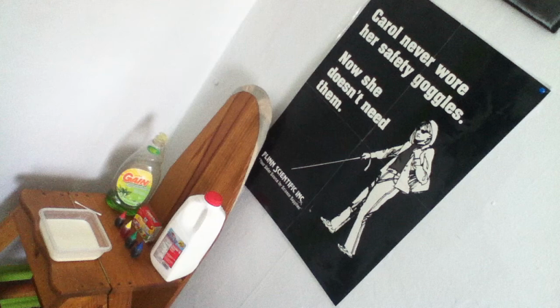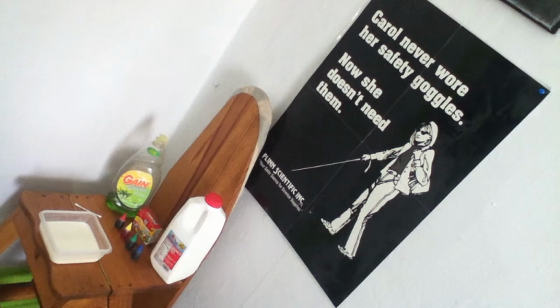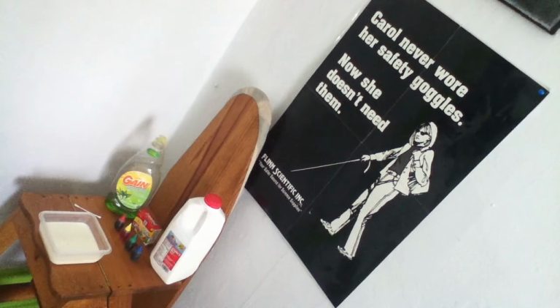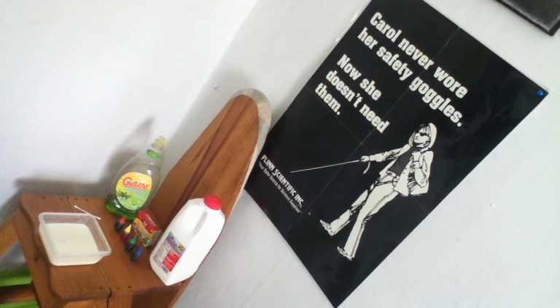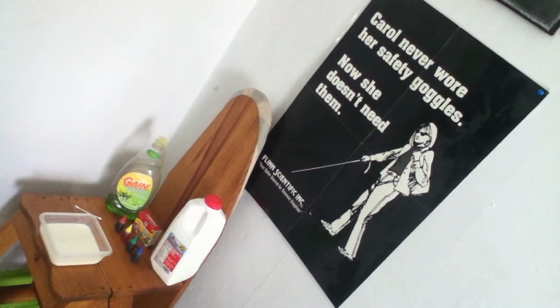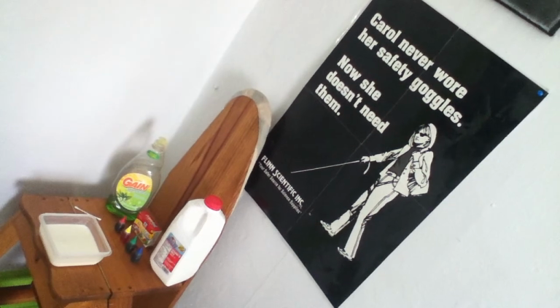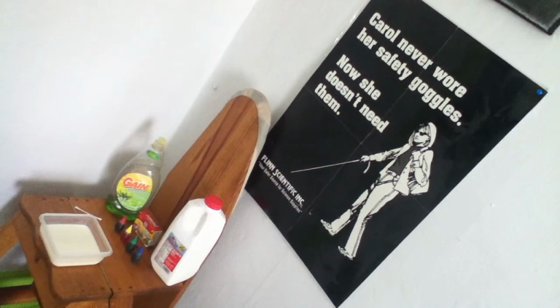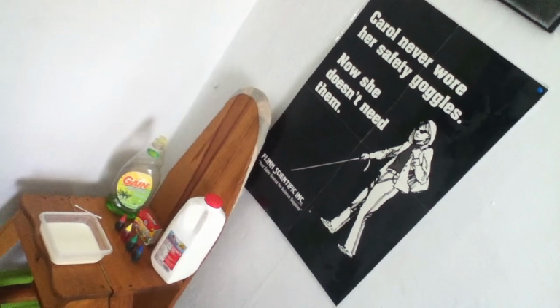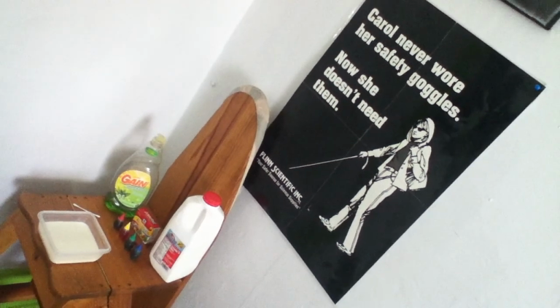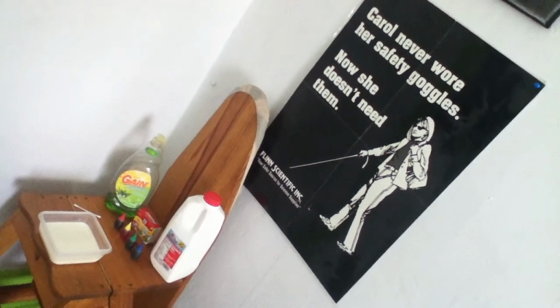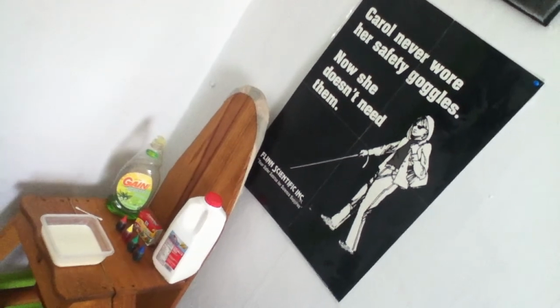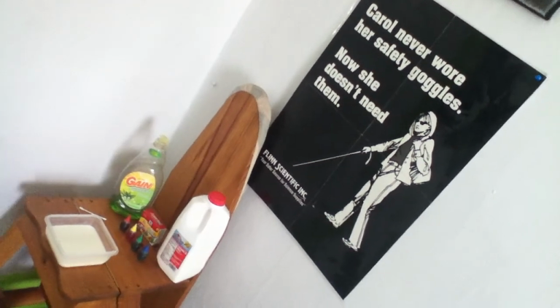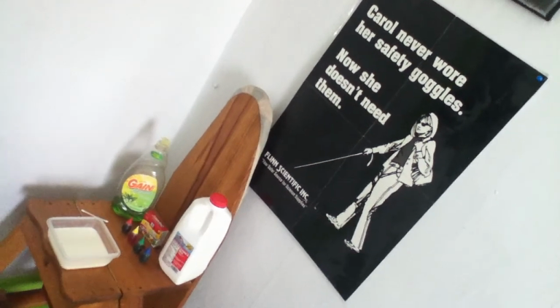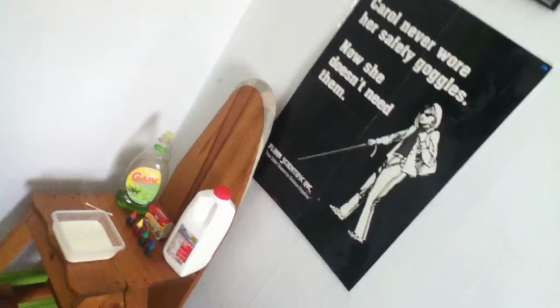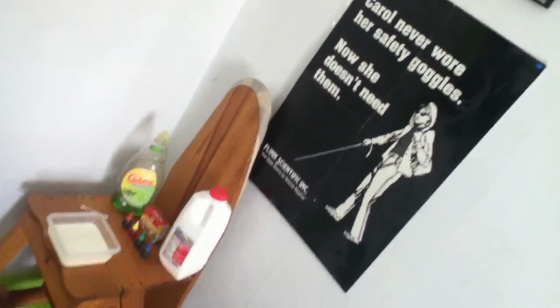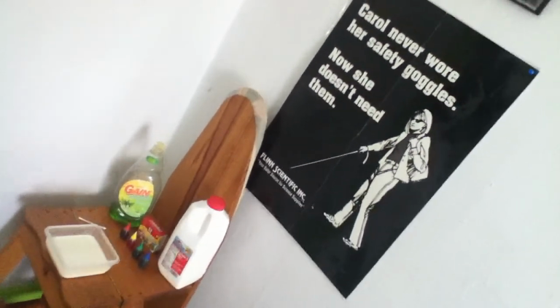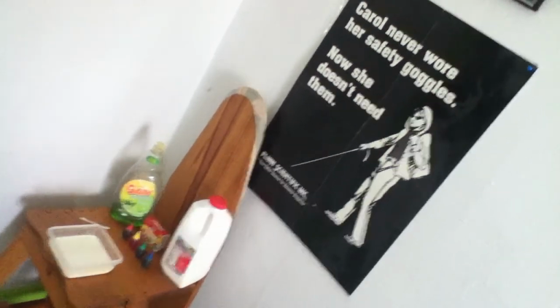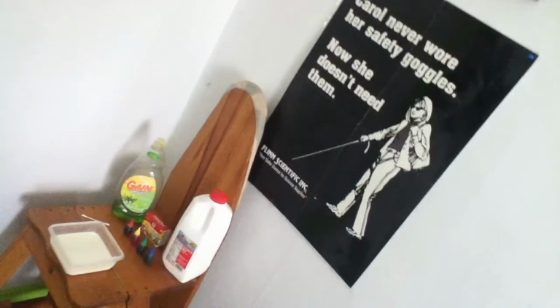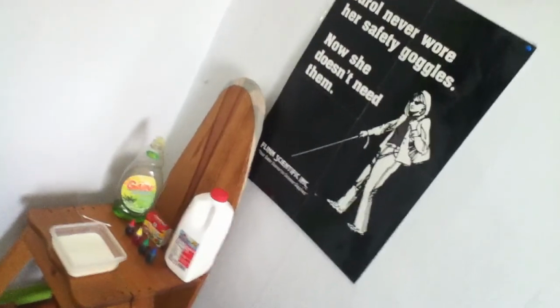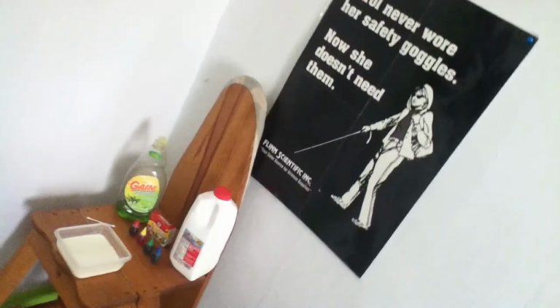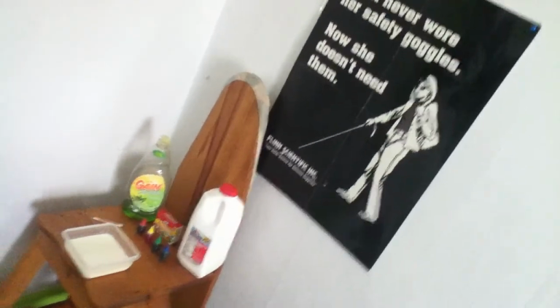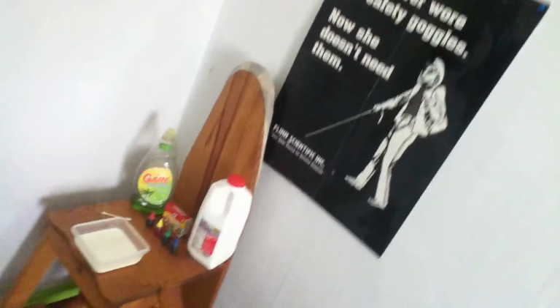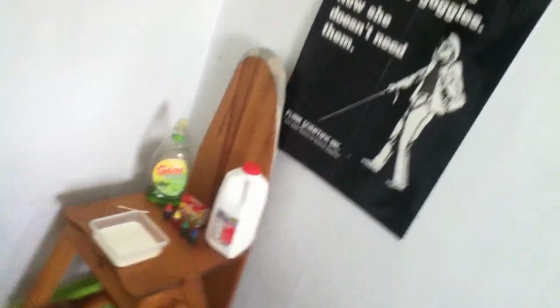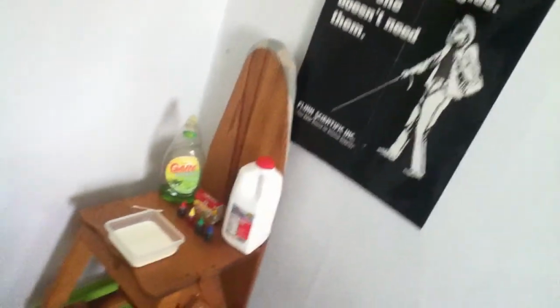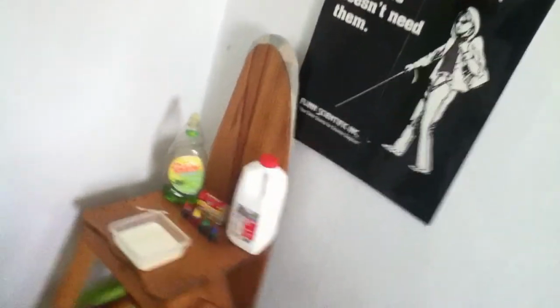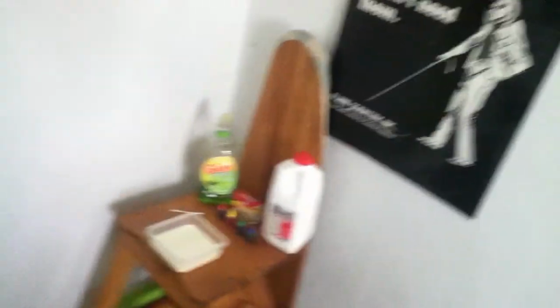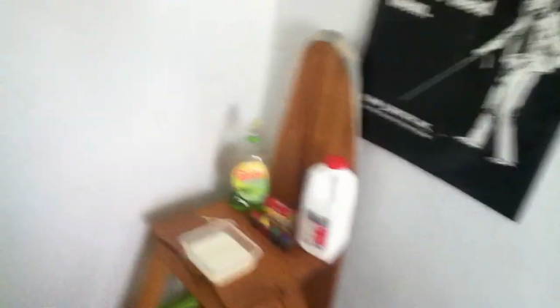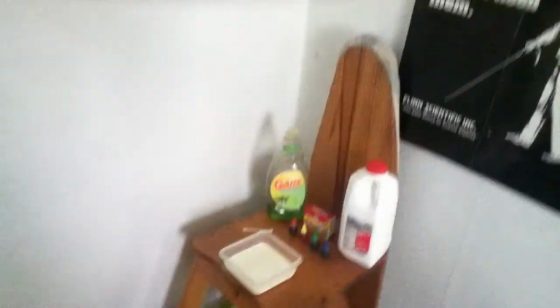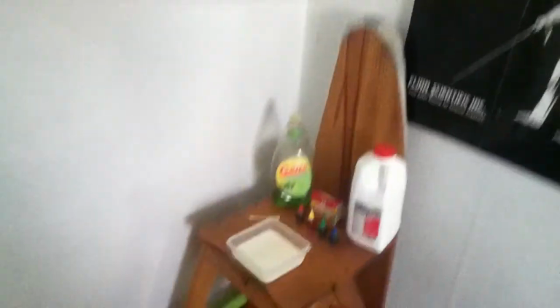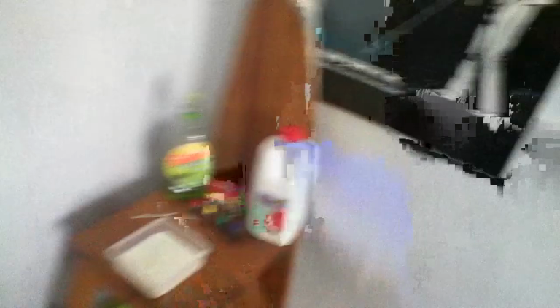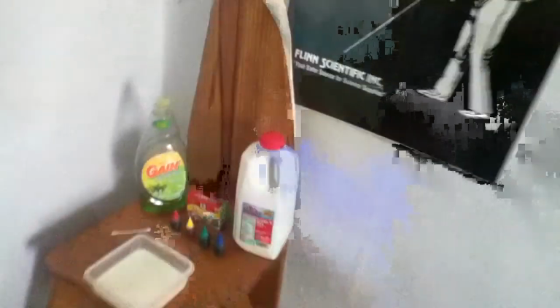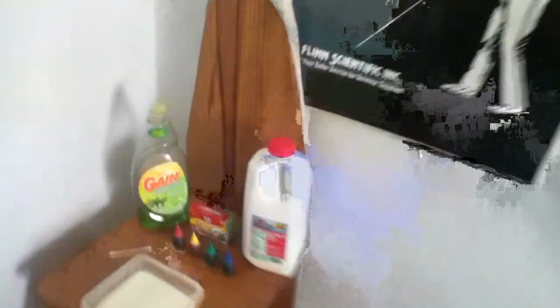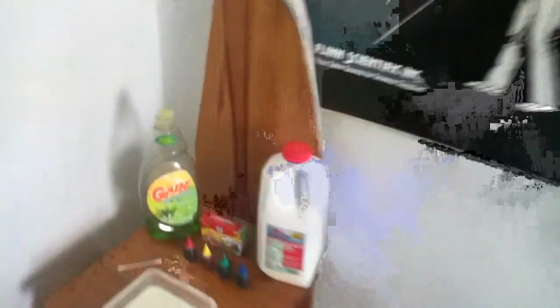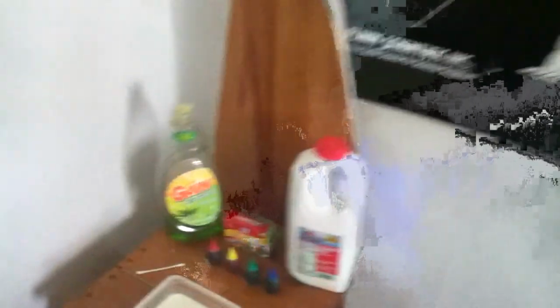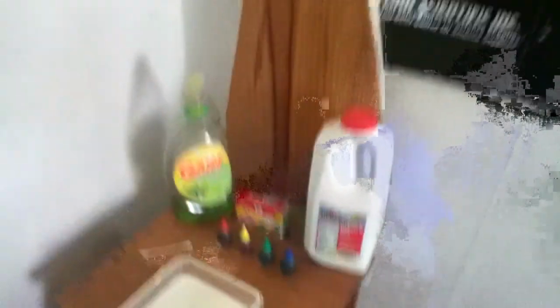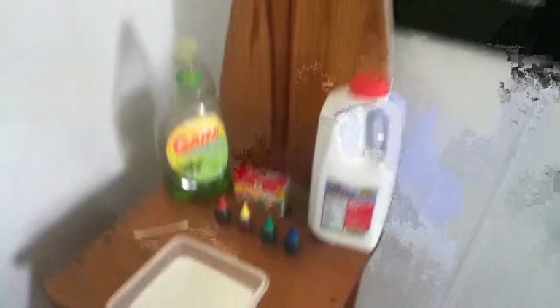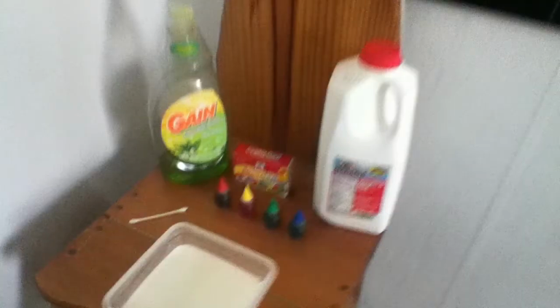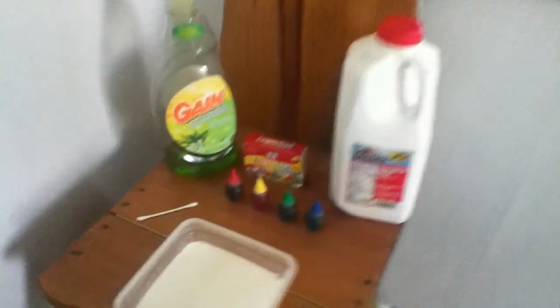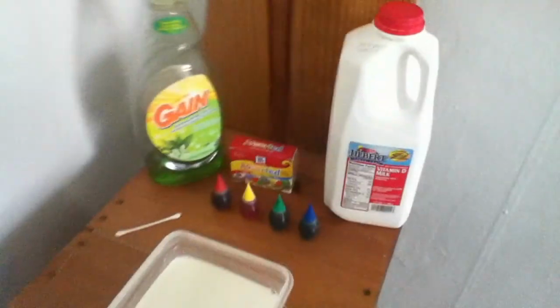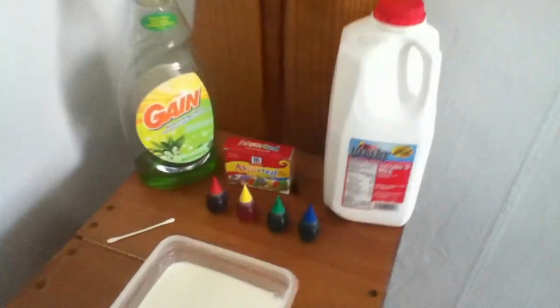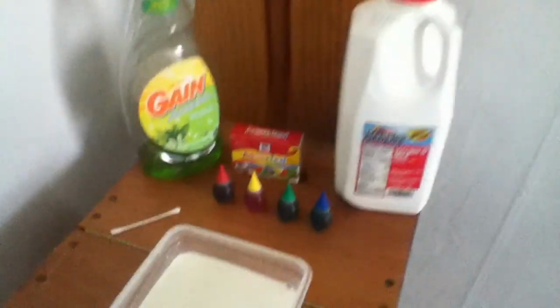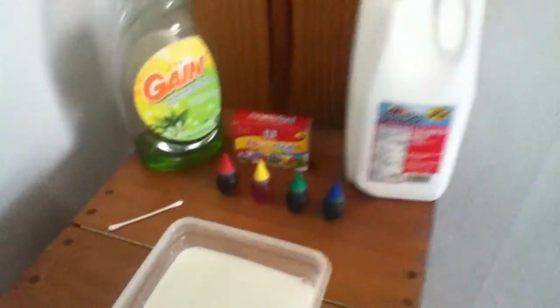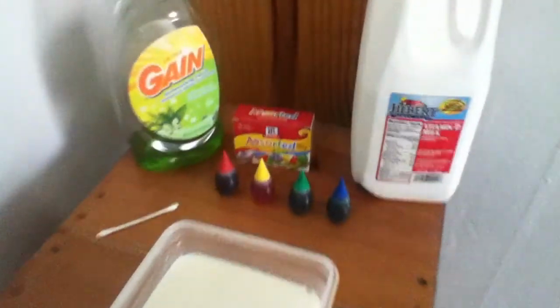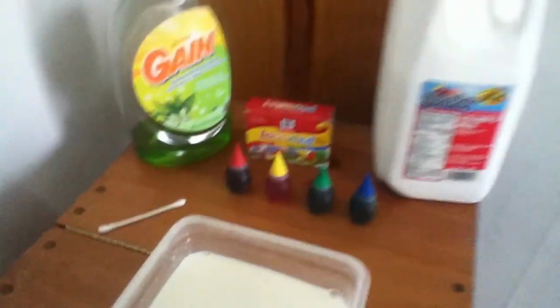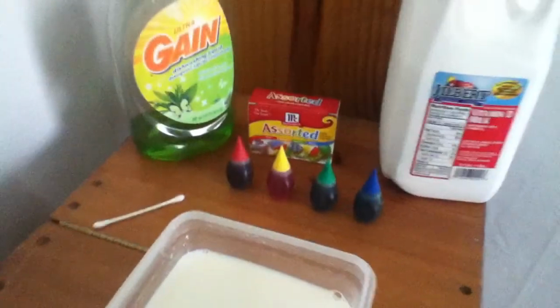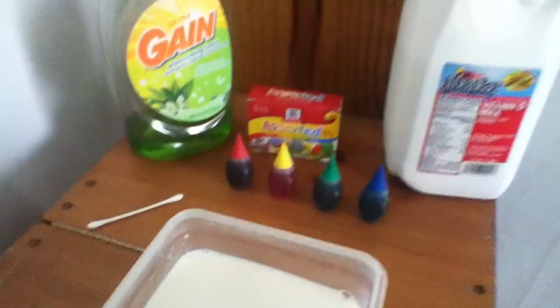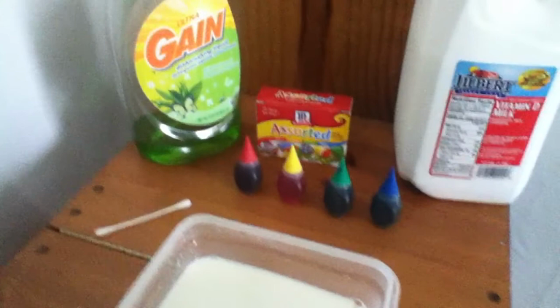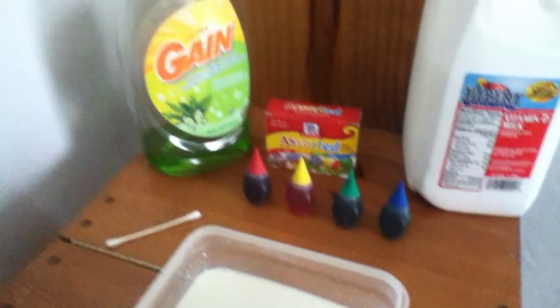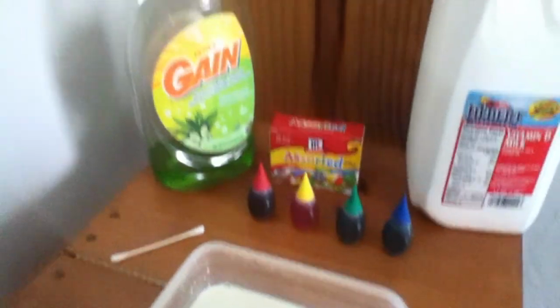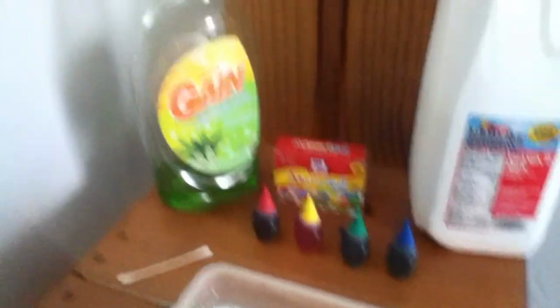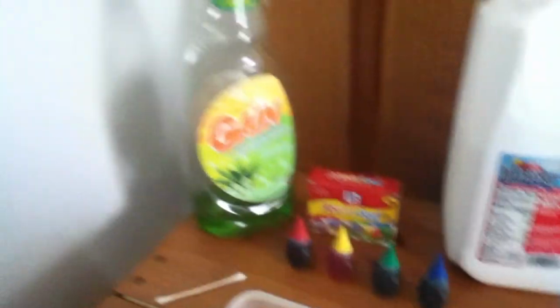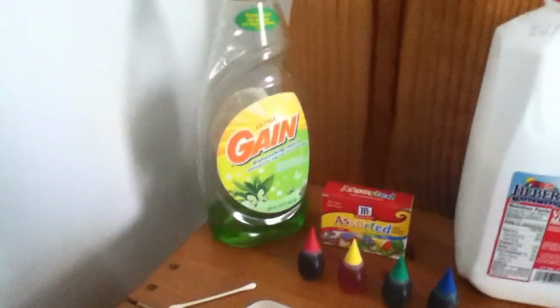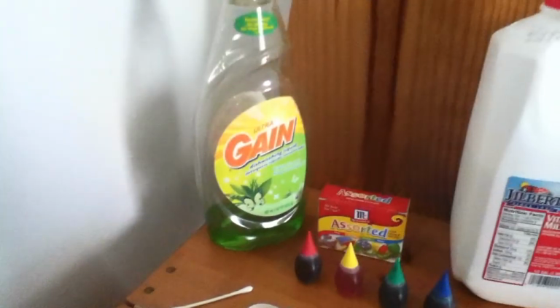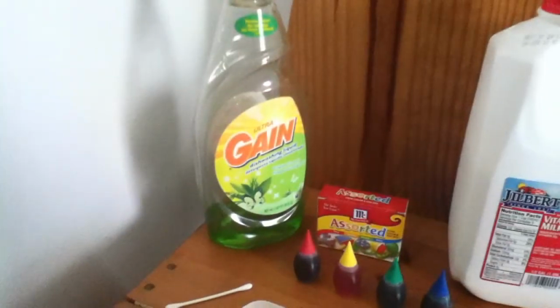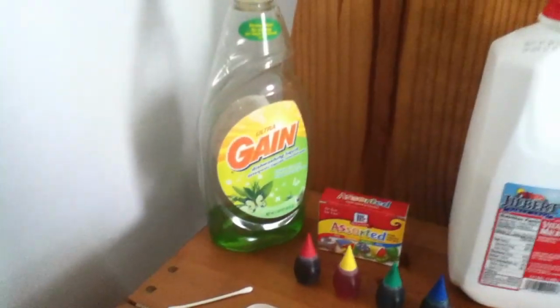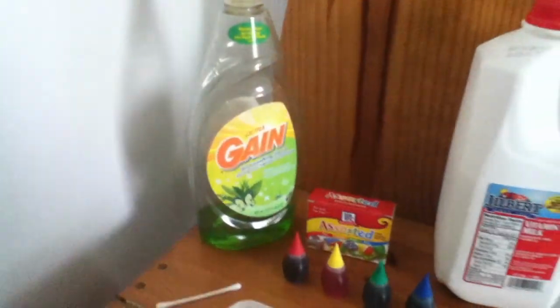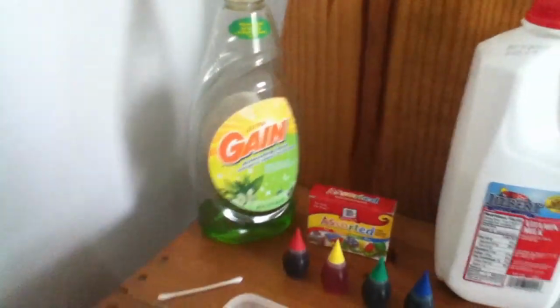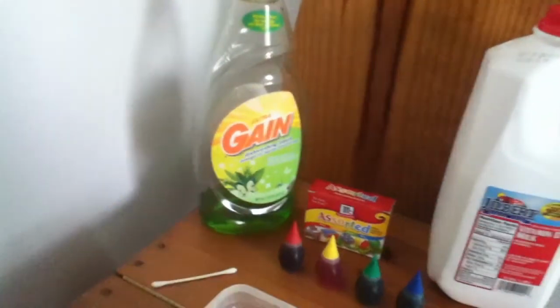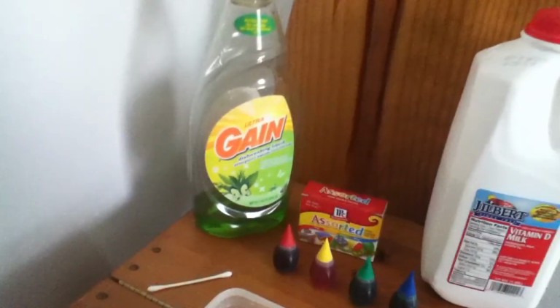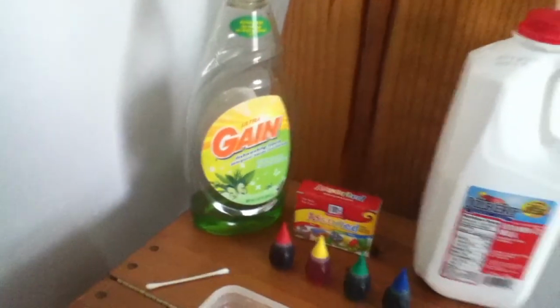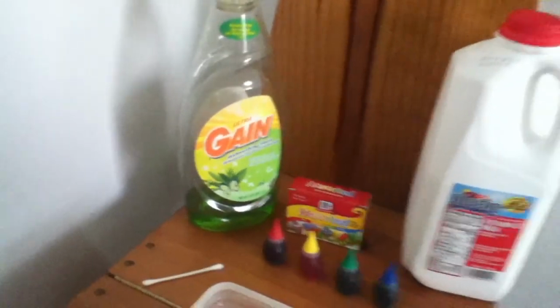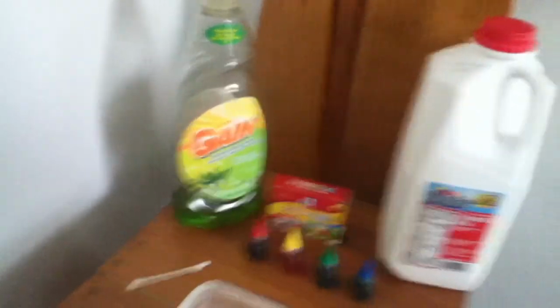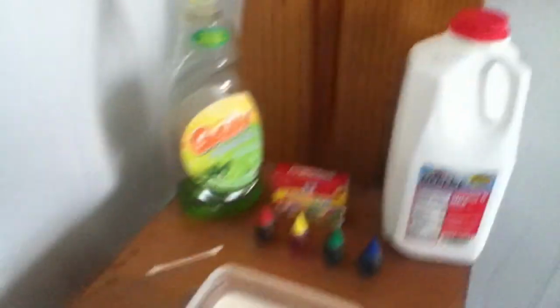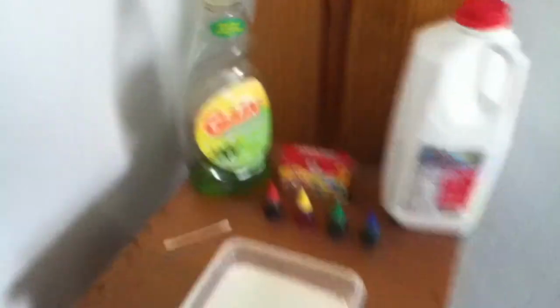What you are about to see is a chemistry experiment involving whole milk, food coloring, and dish soap.